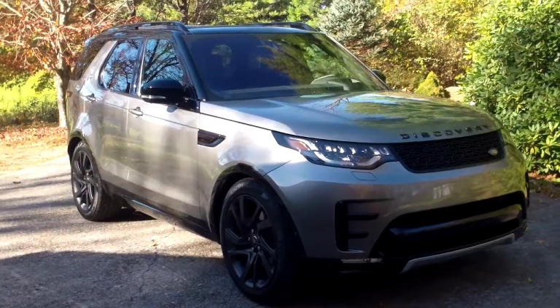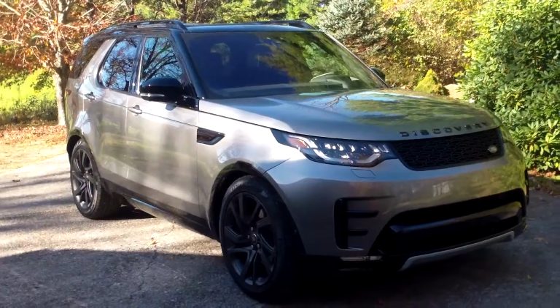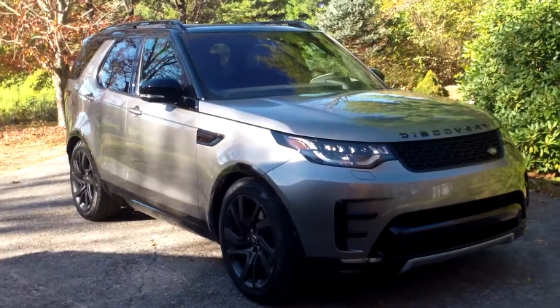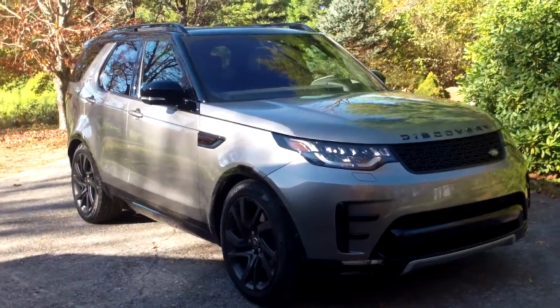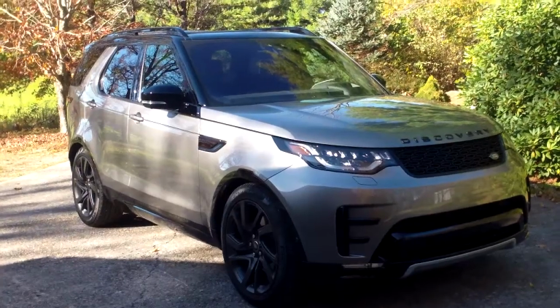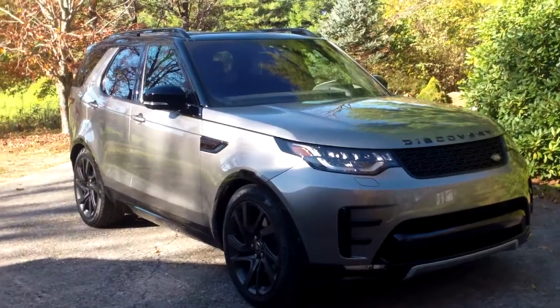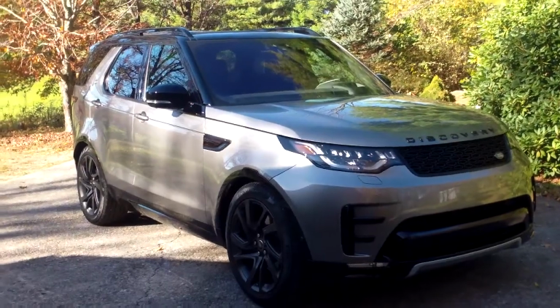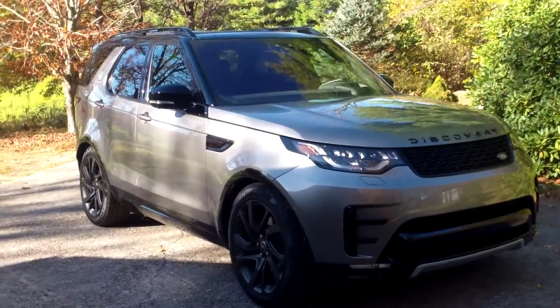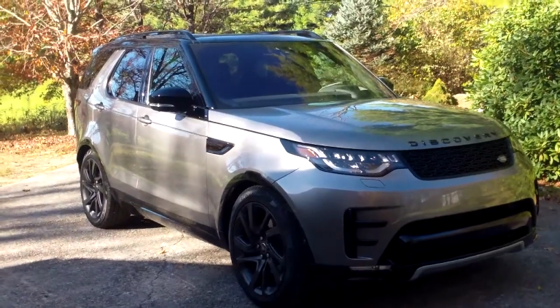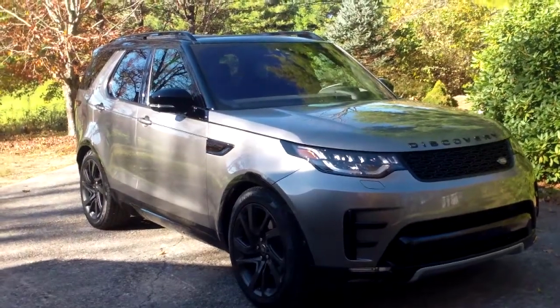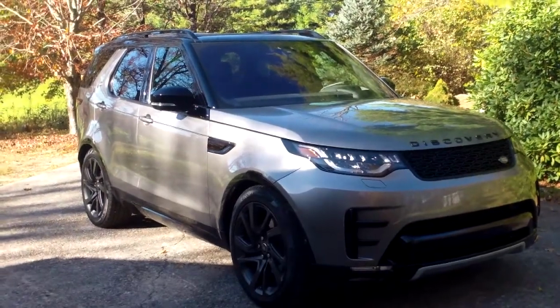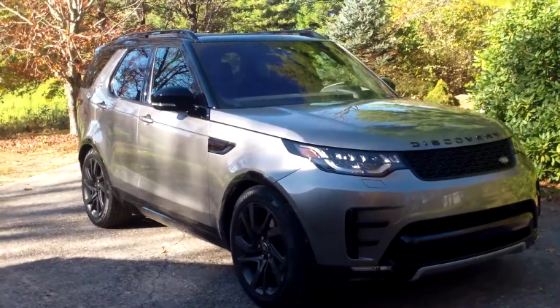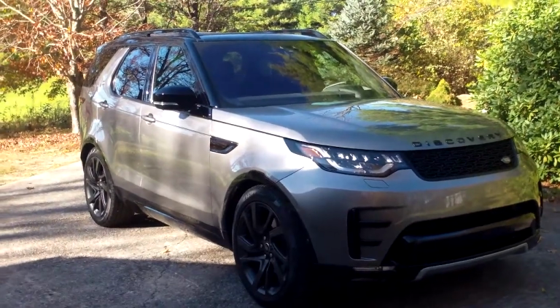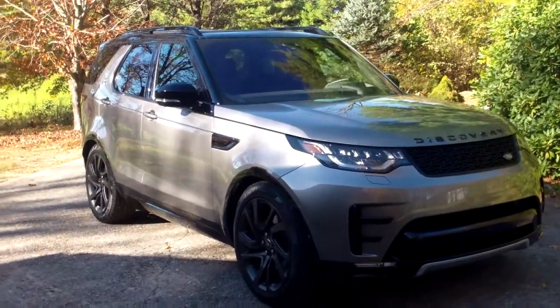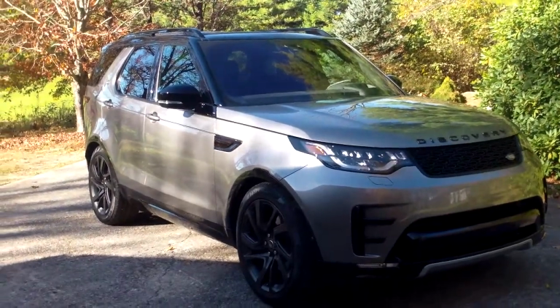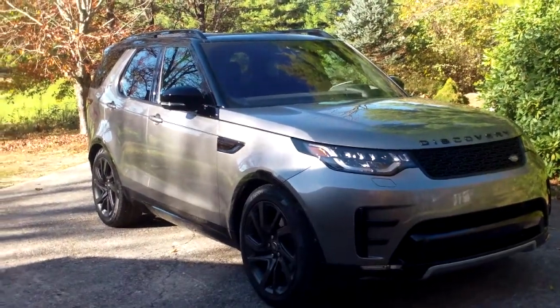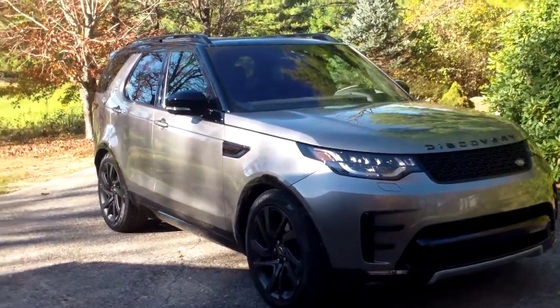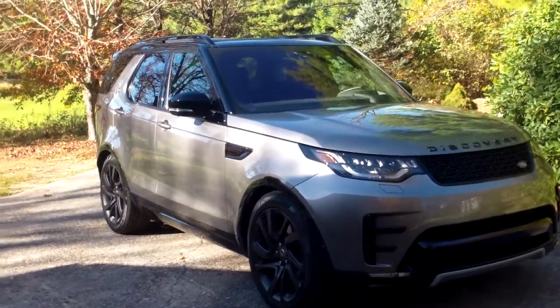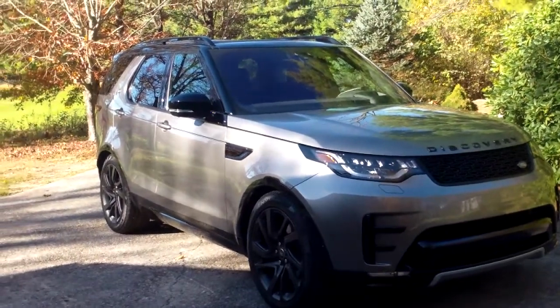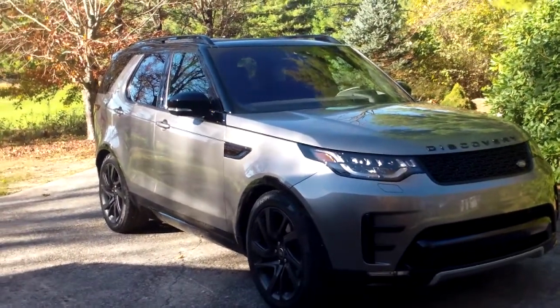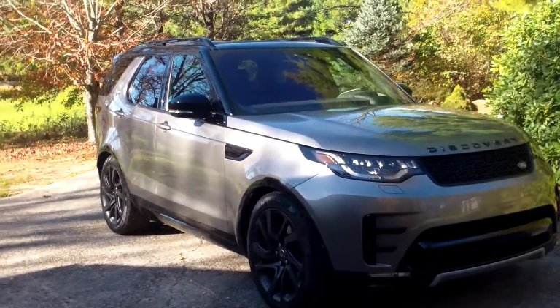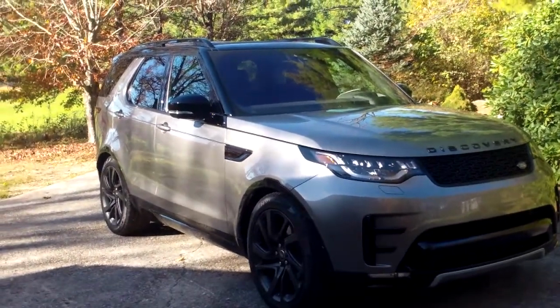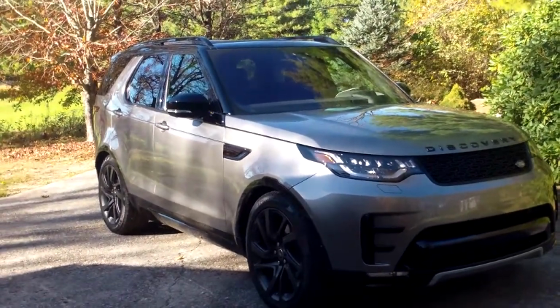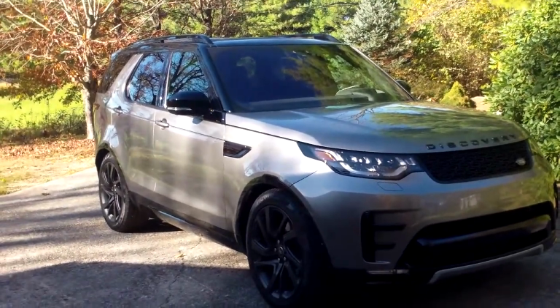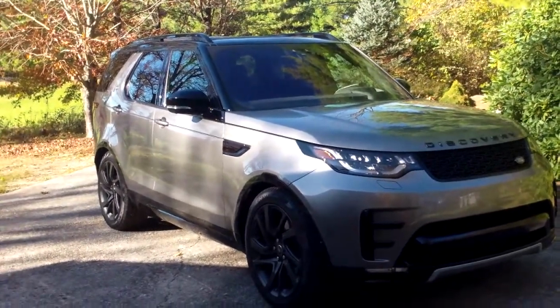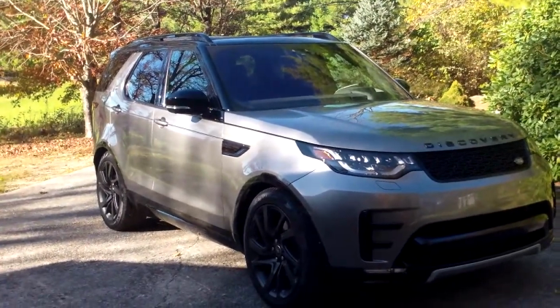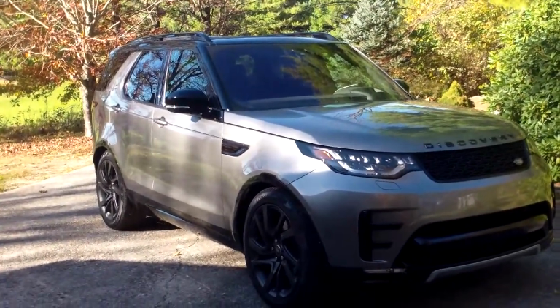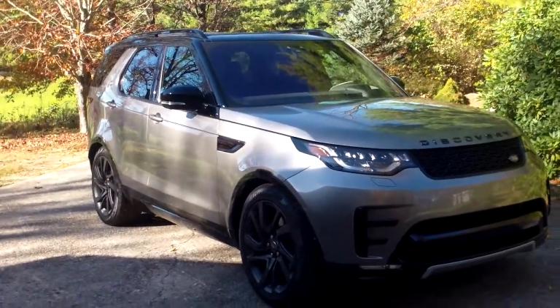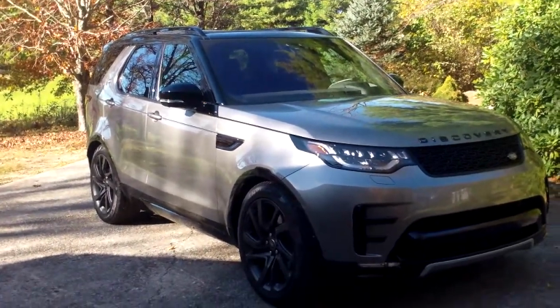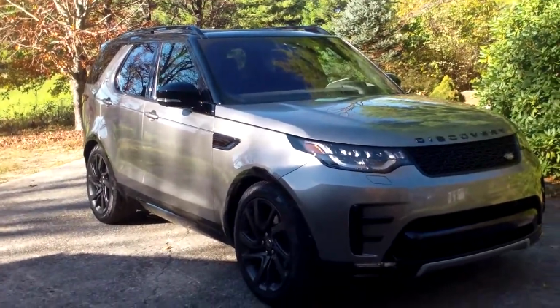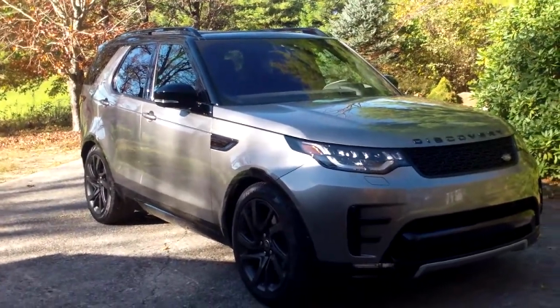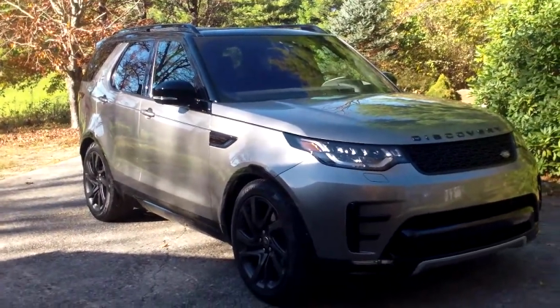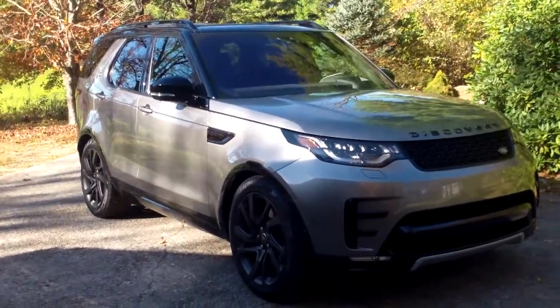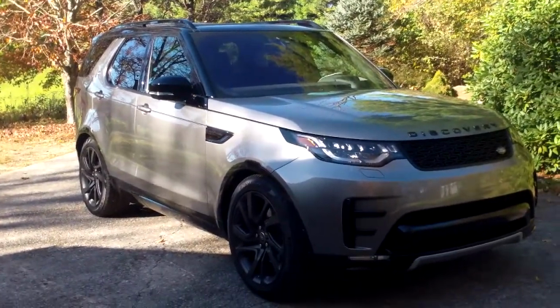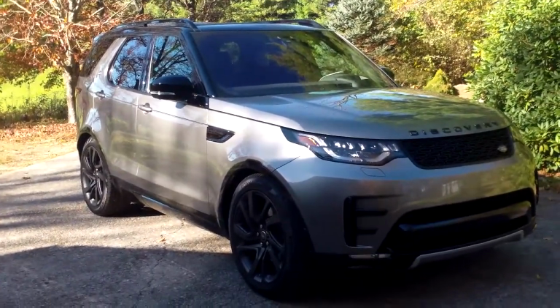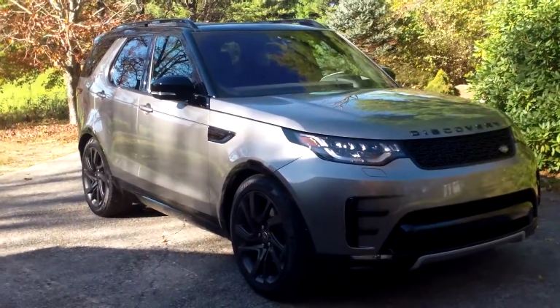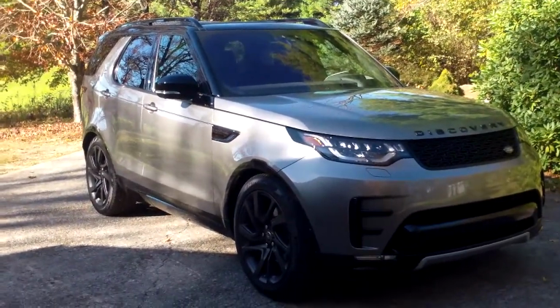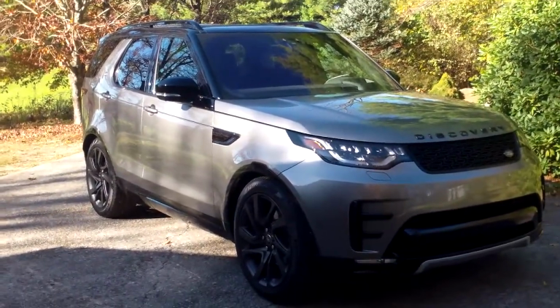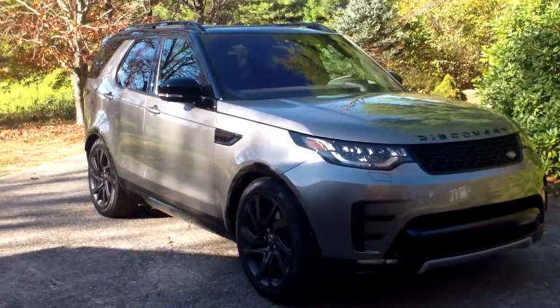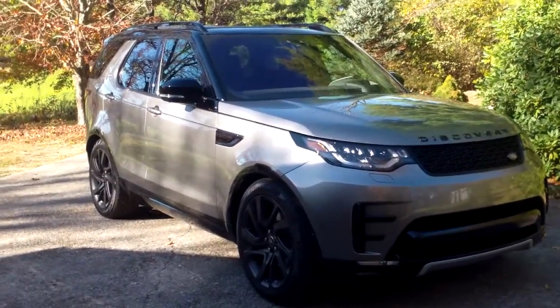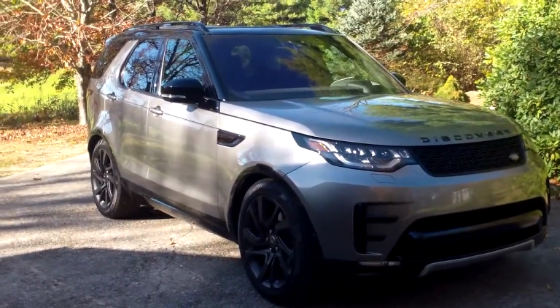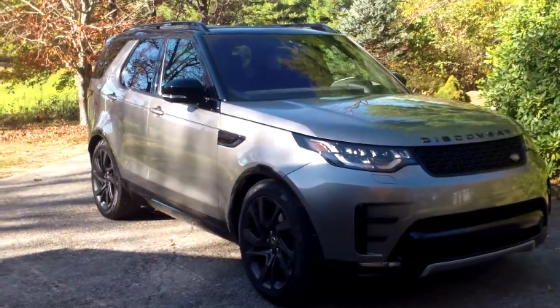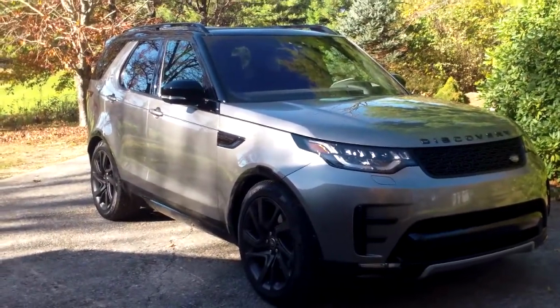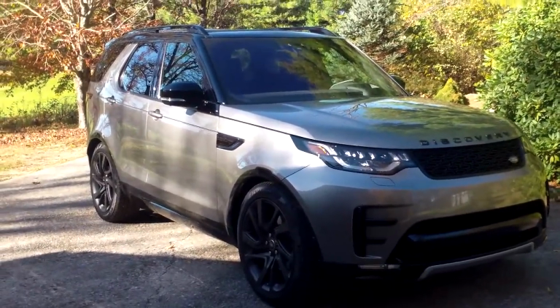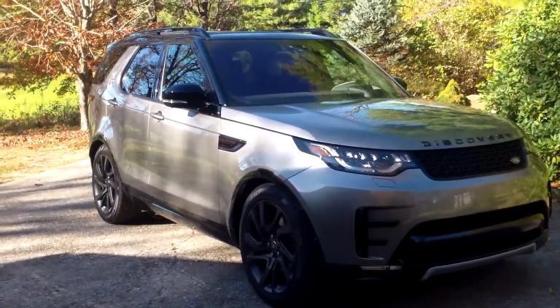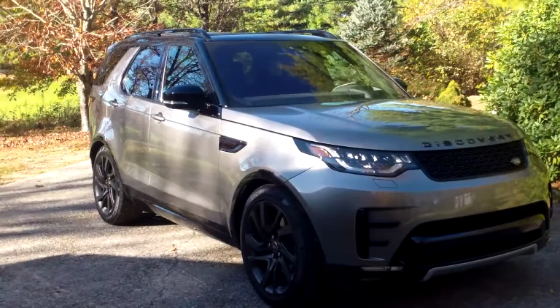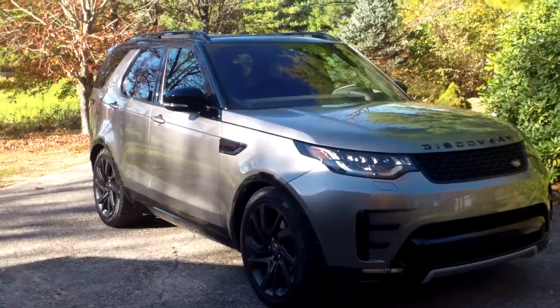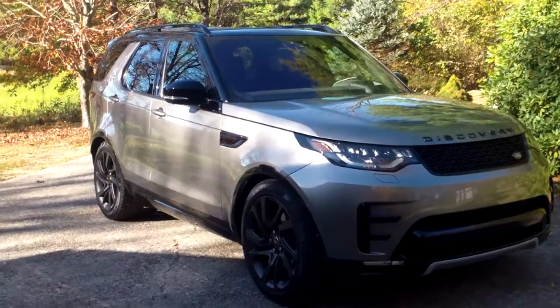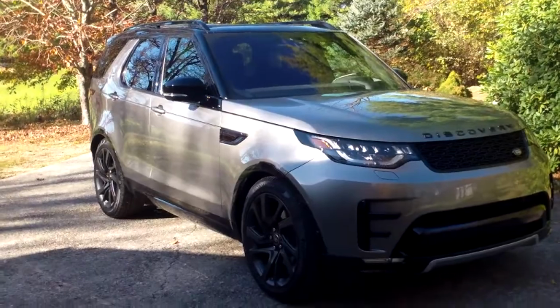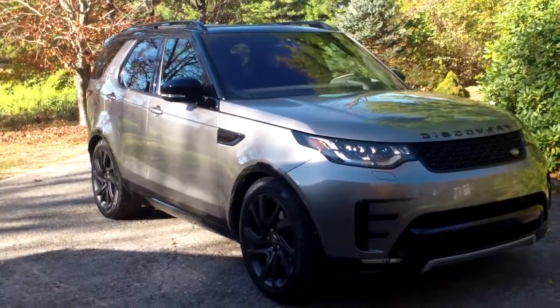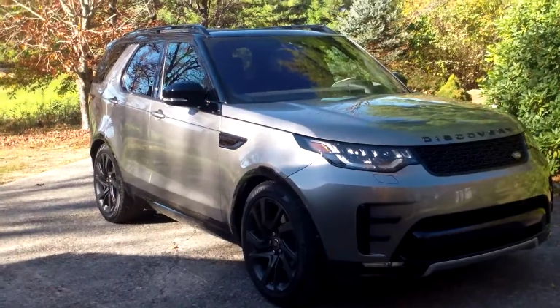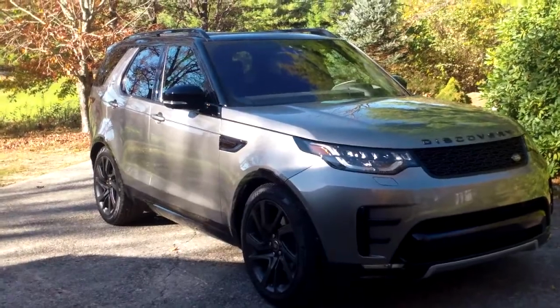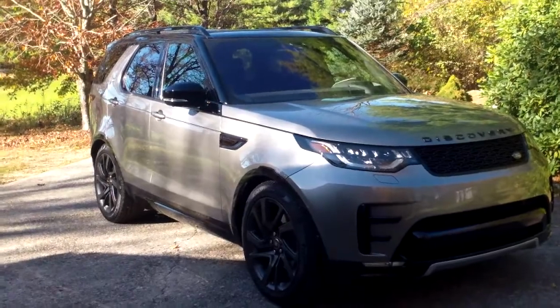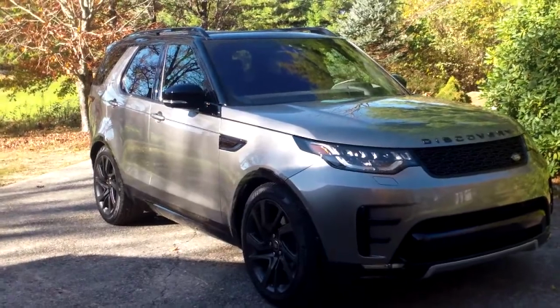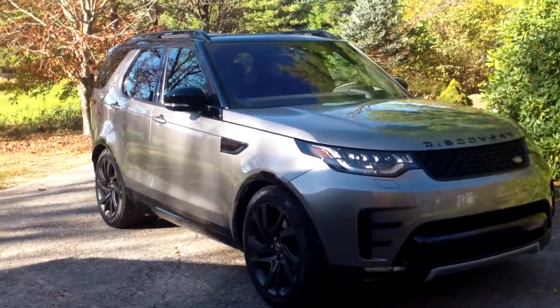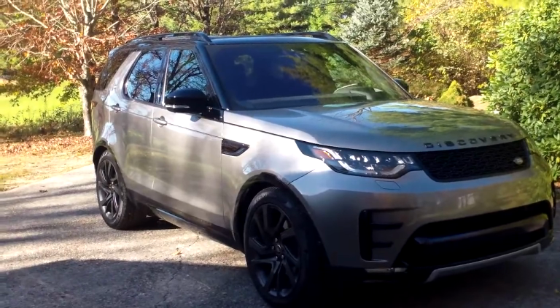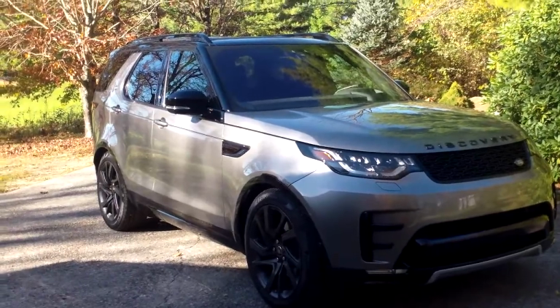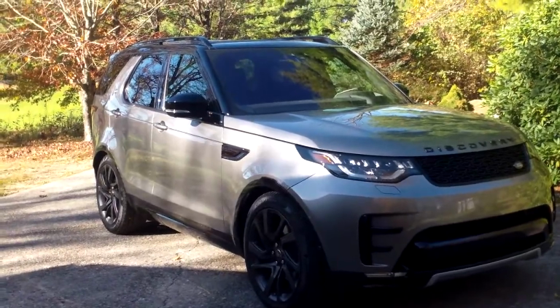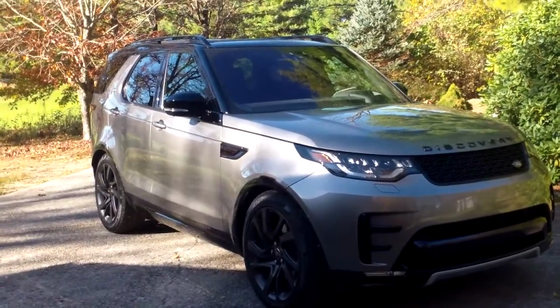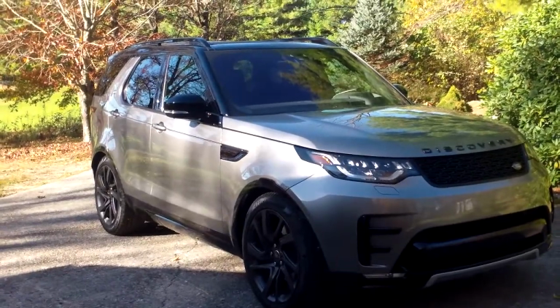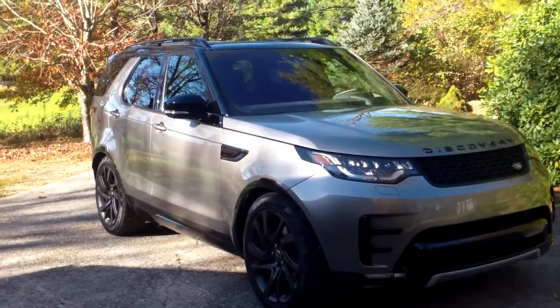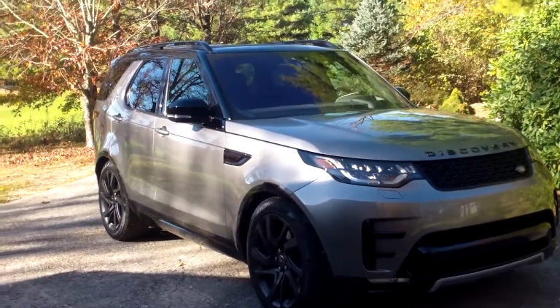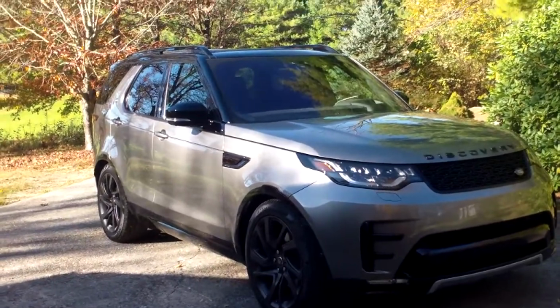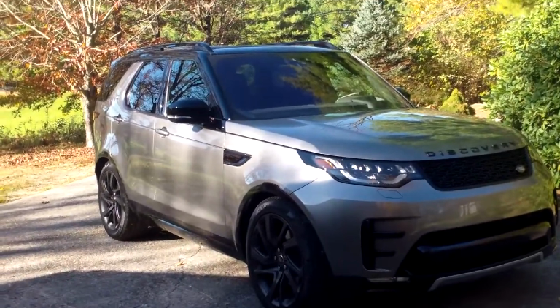Hey everybody, it's Eric from epautos.com, the Libertarian Car Guy. I'm going to do a quick video rant about the new Discovery.